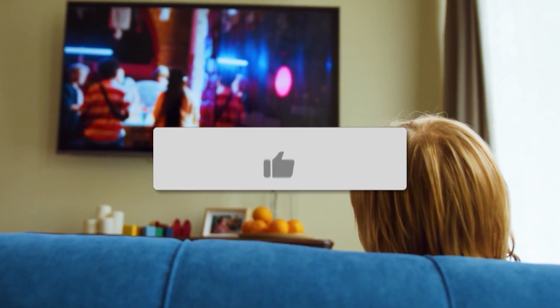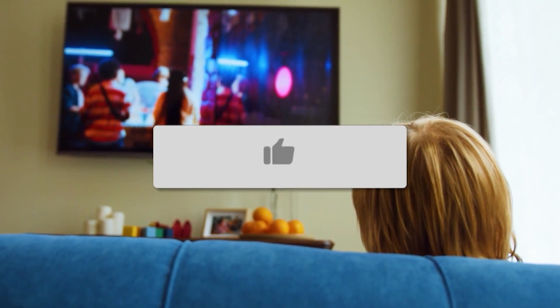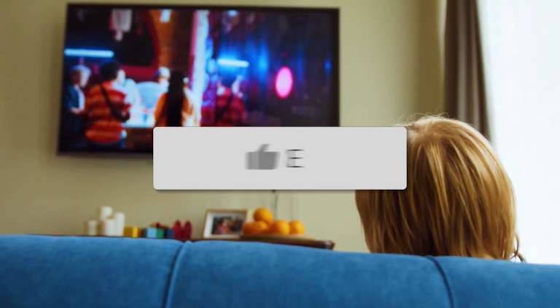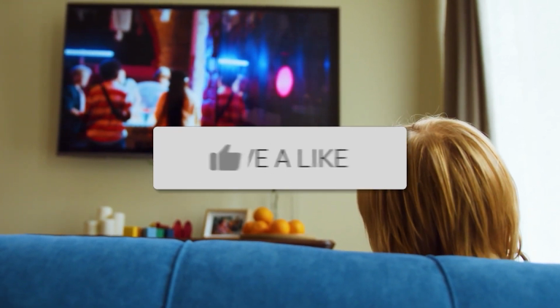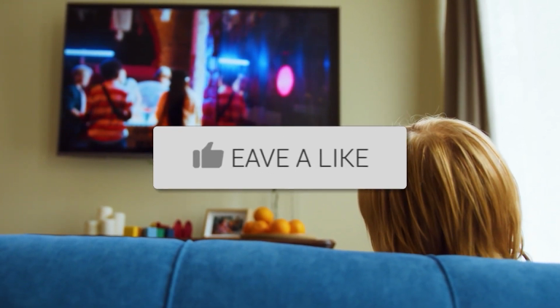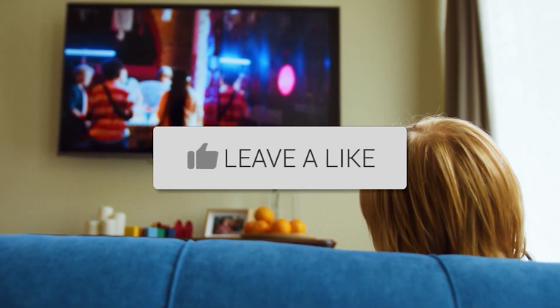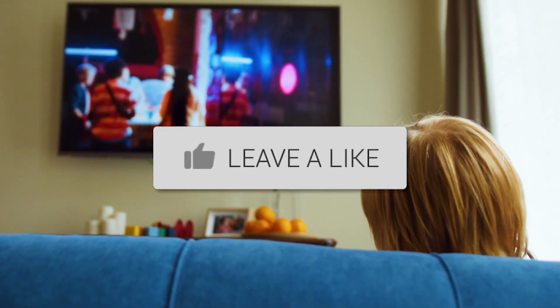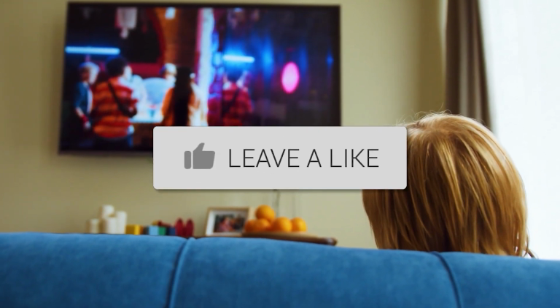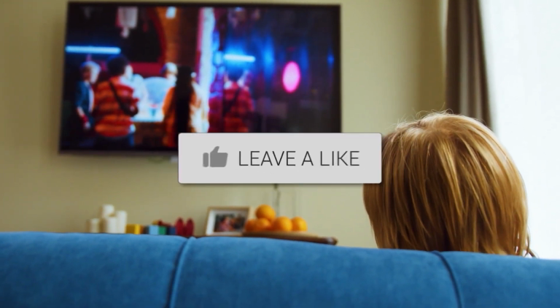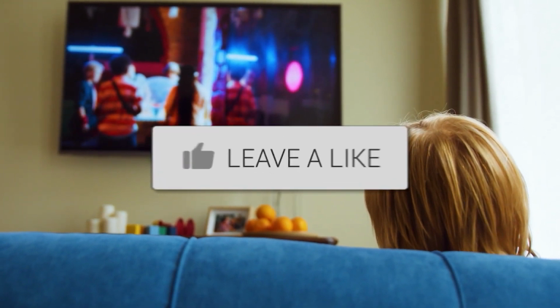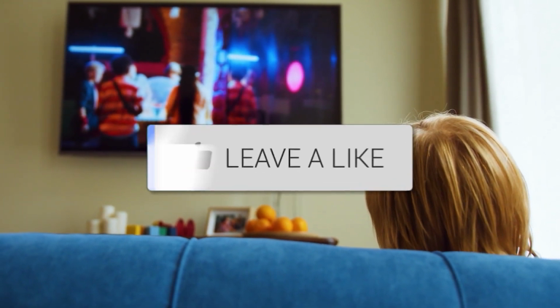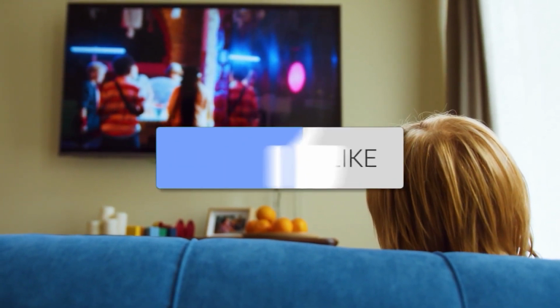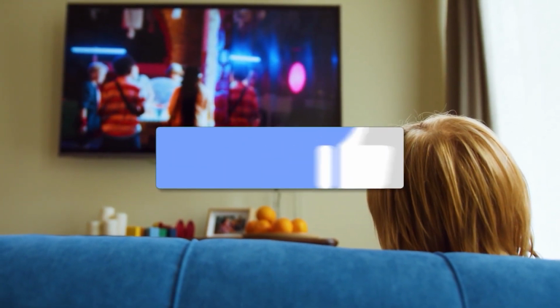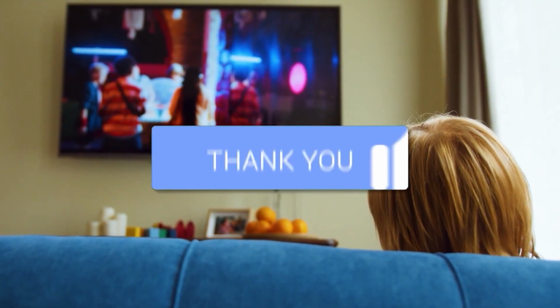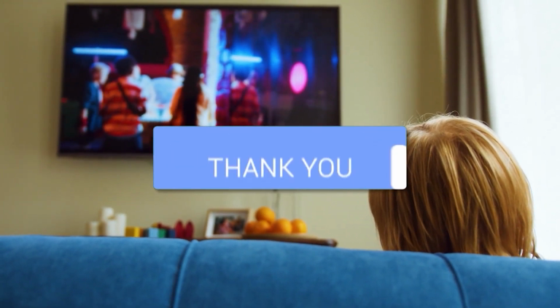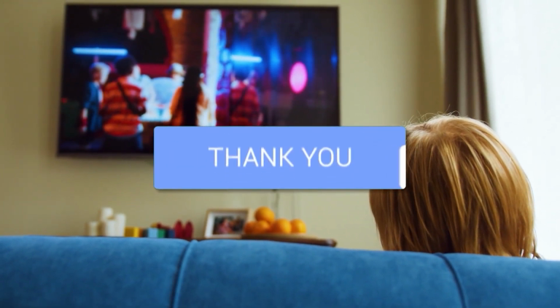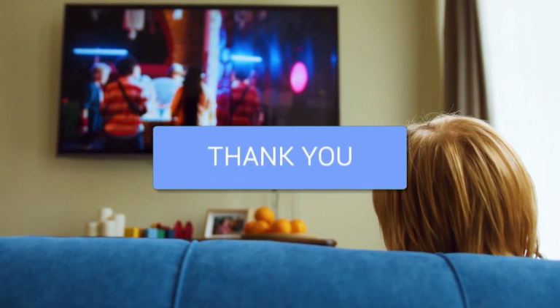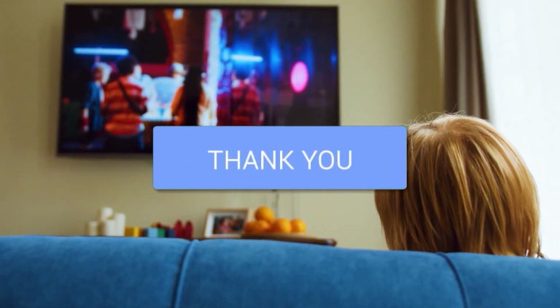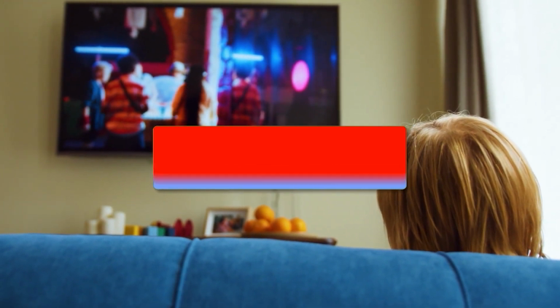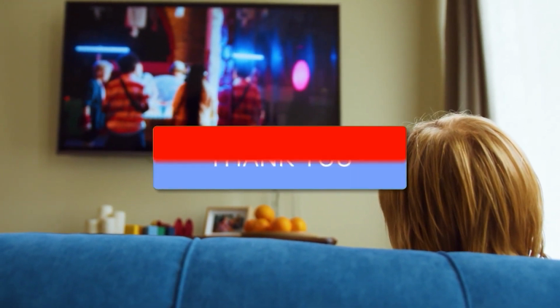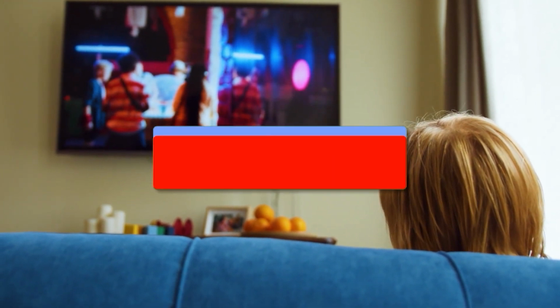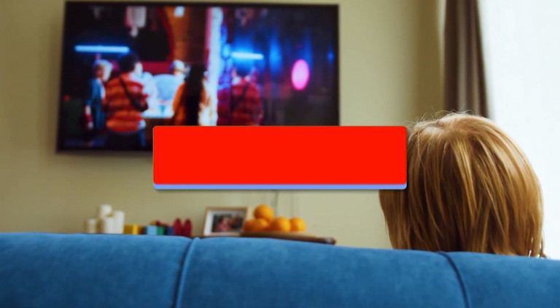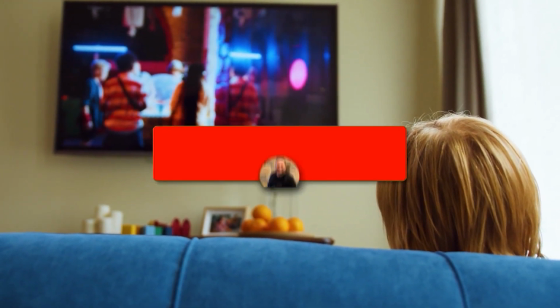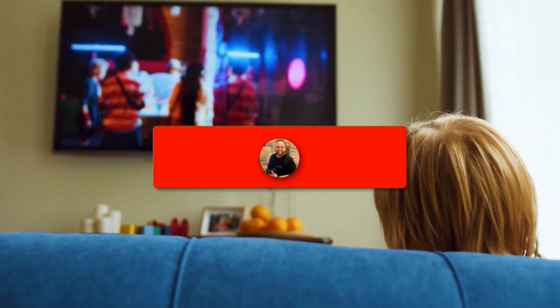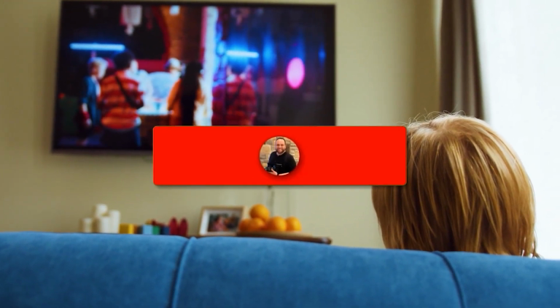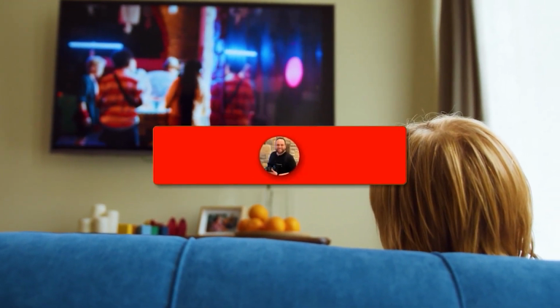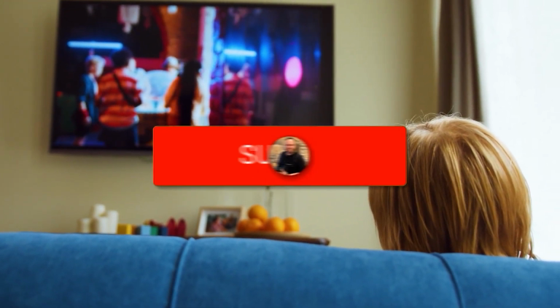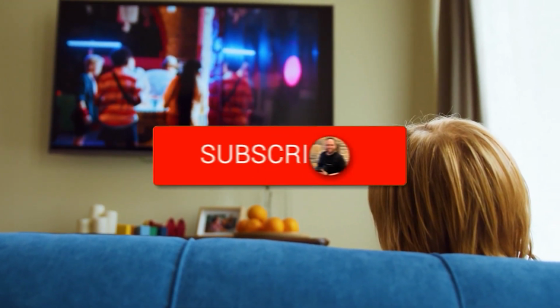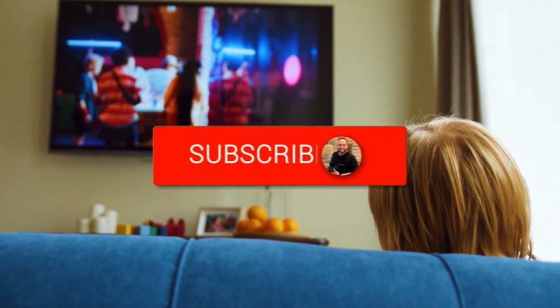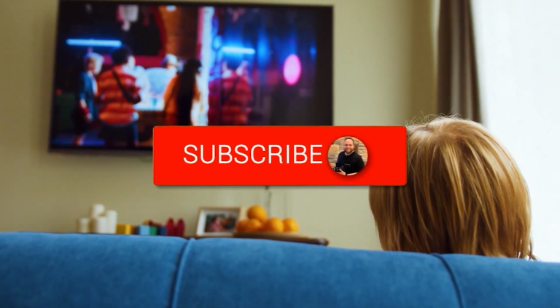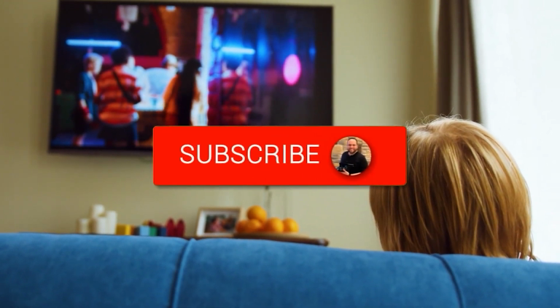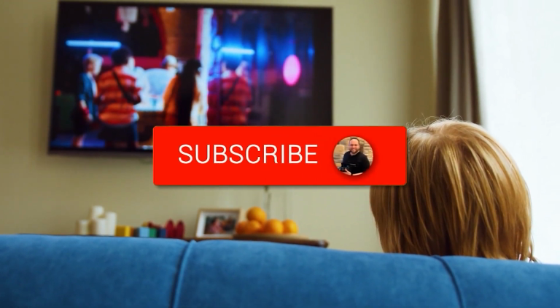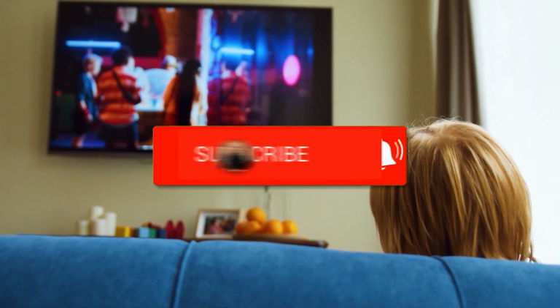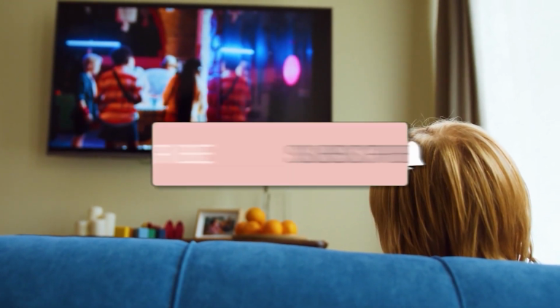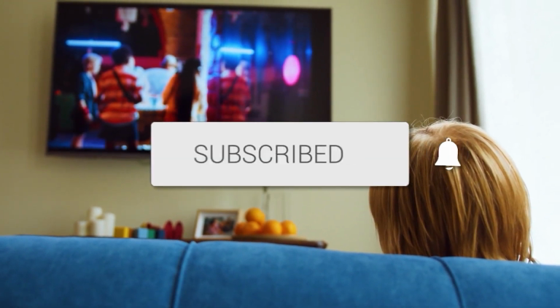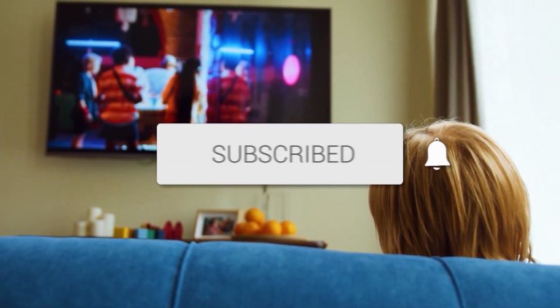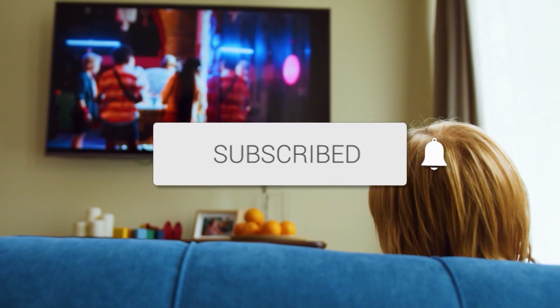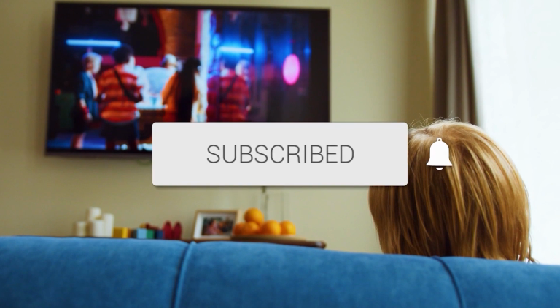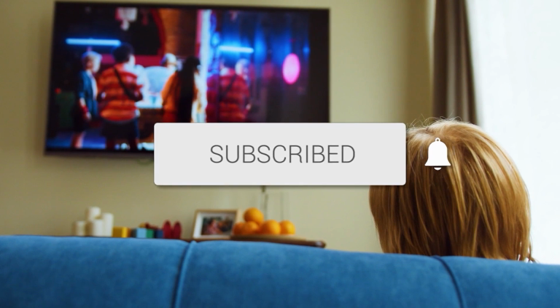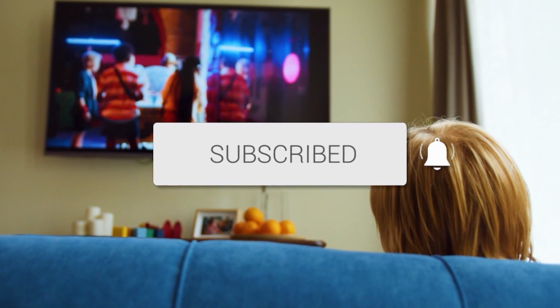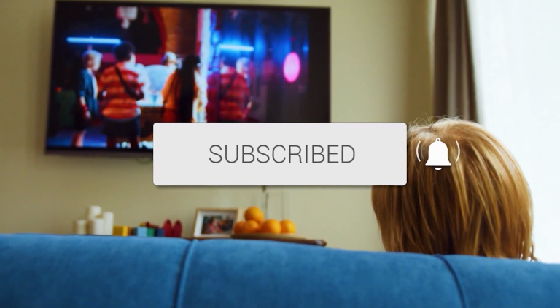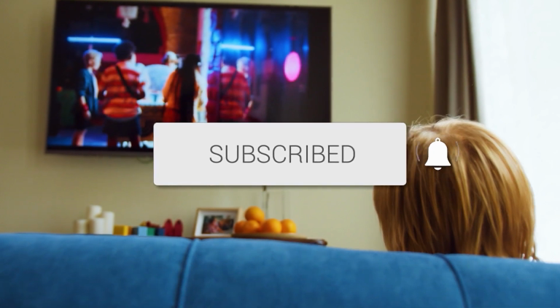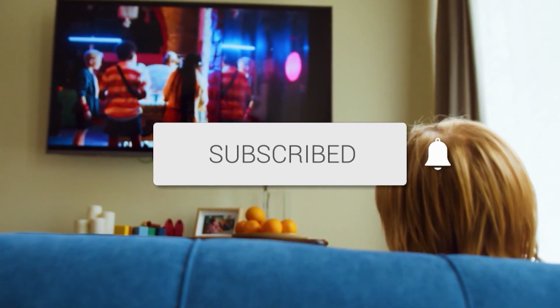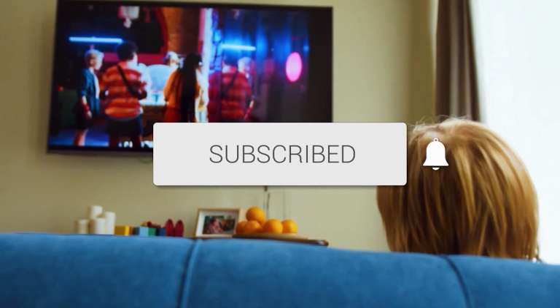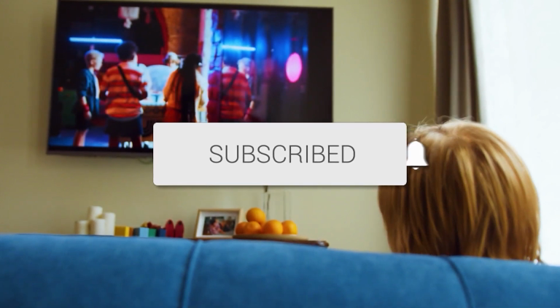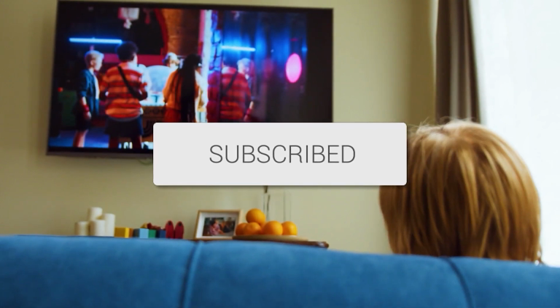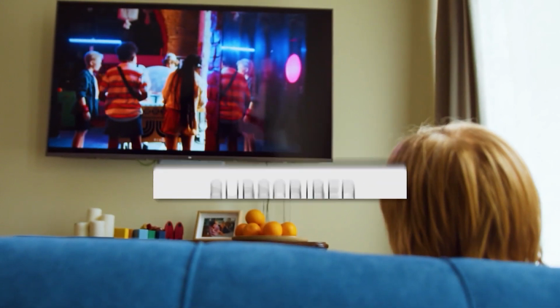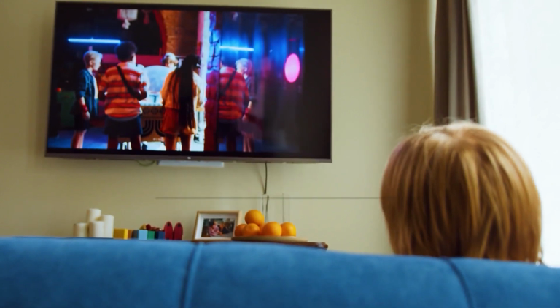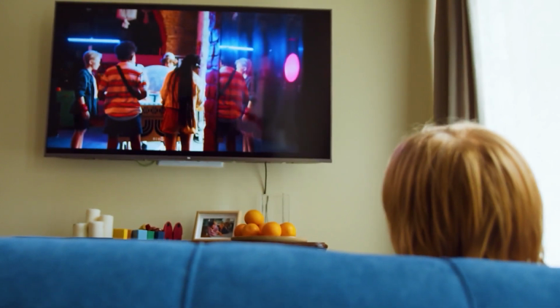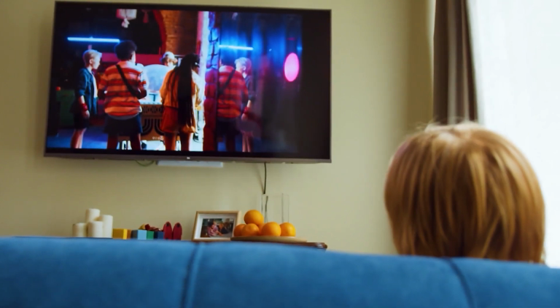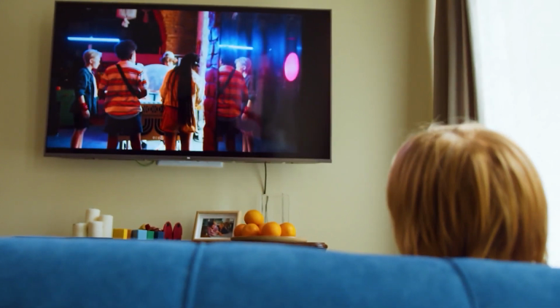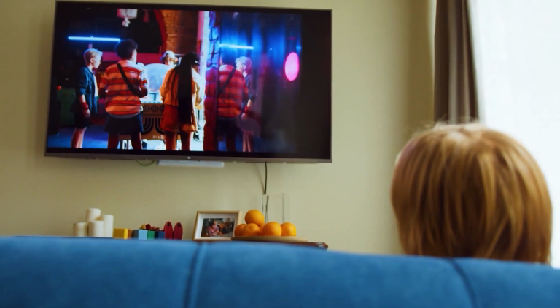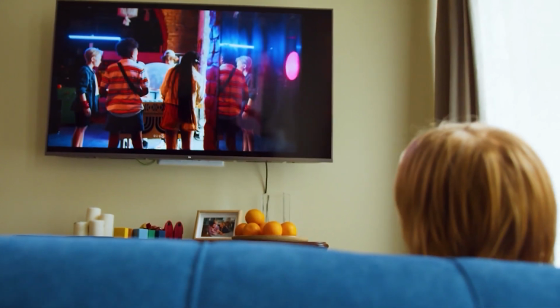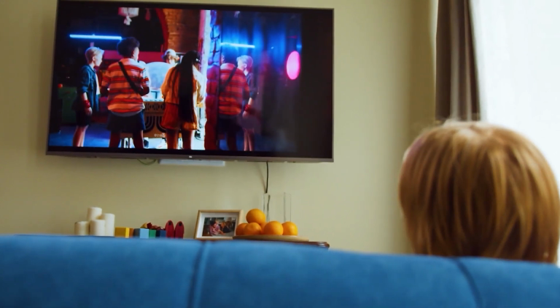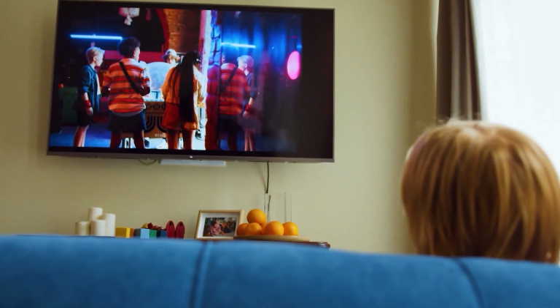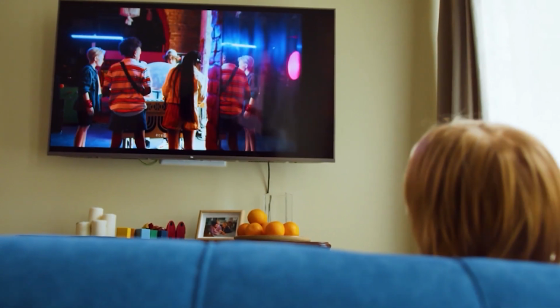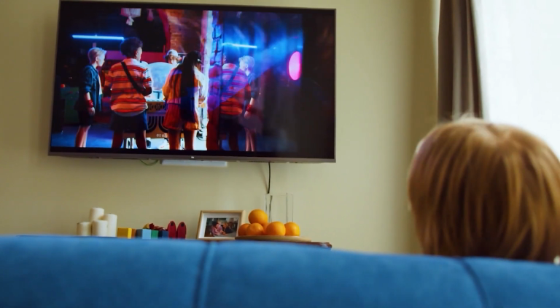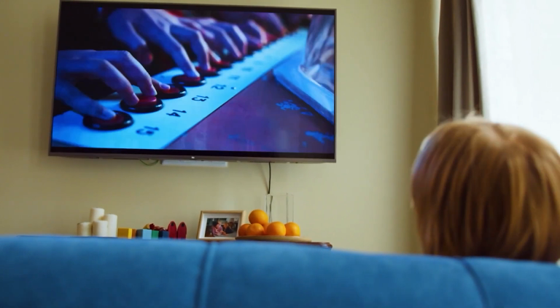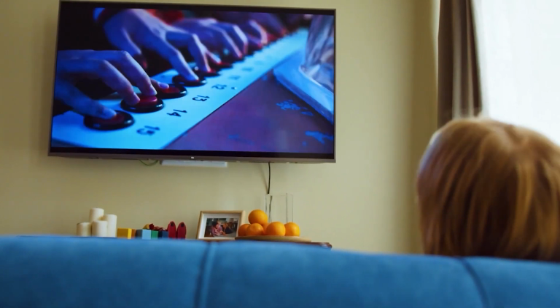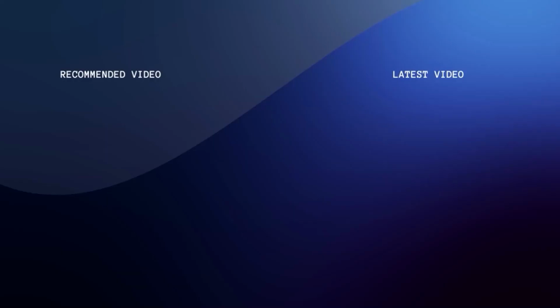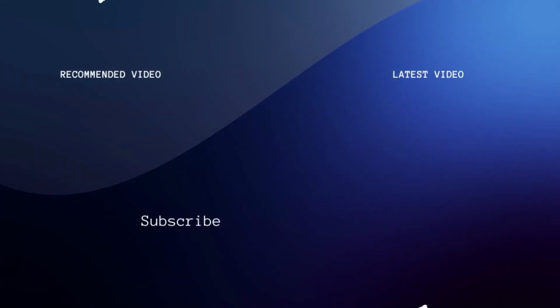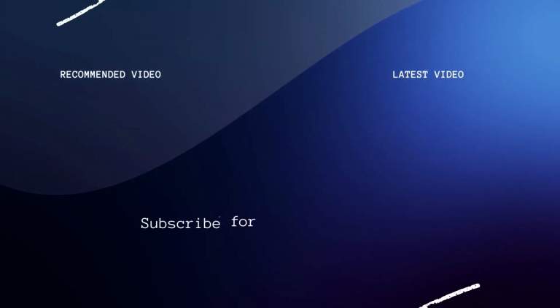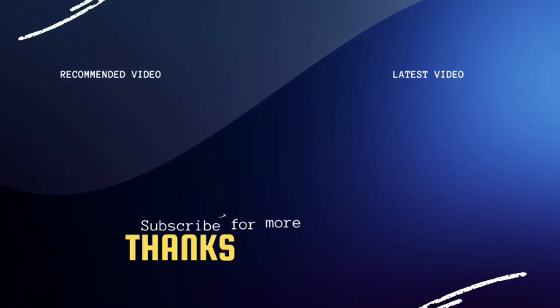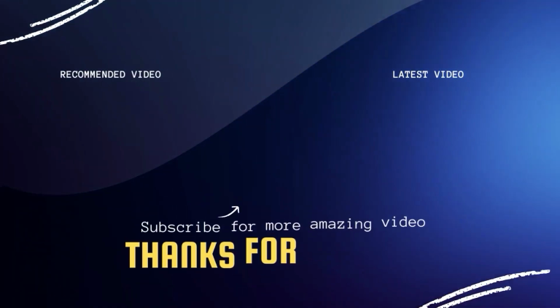Hopefully this video was helpful for you. If it was, go ahead and click a thumbs up on it, and go ahead and subscribe to my channel. I make tech videos all the time, and I would love to have you back in the next one. Take care.